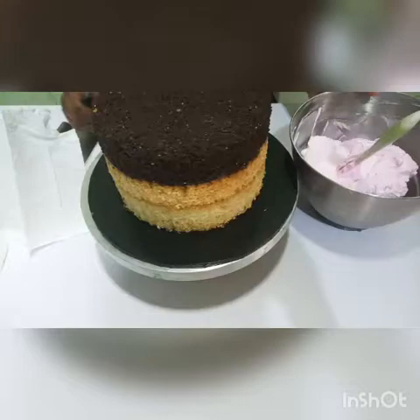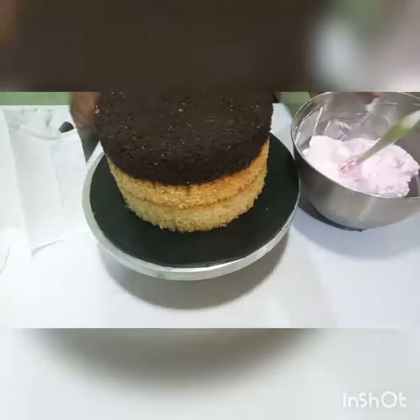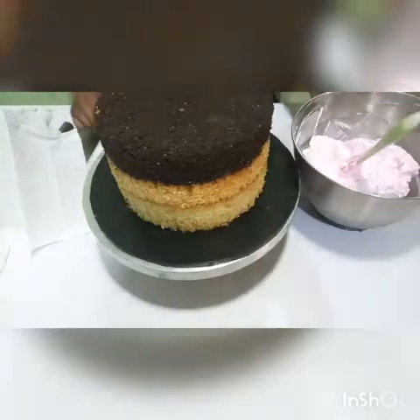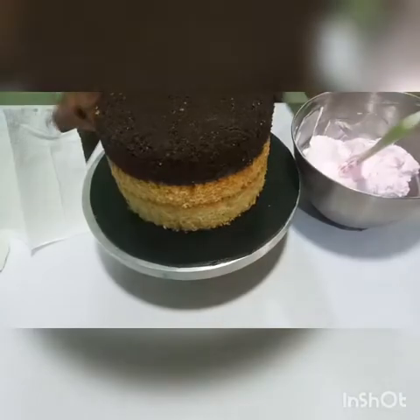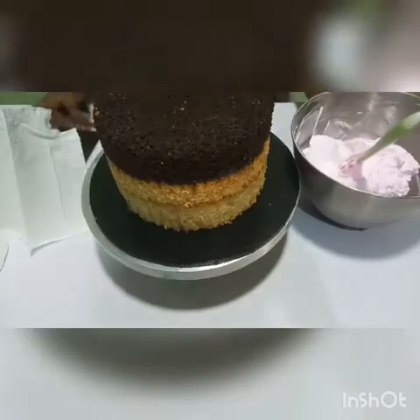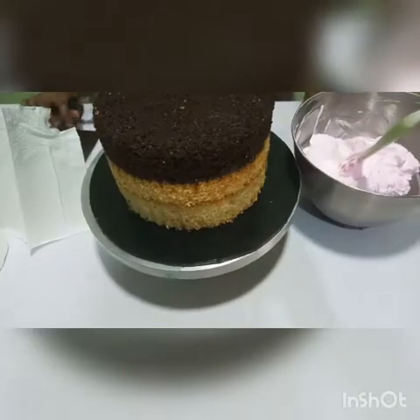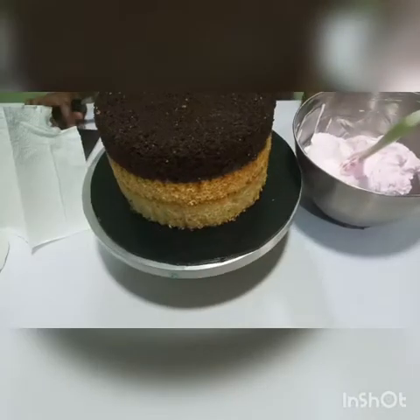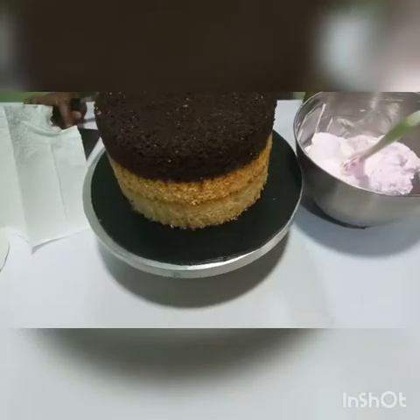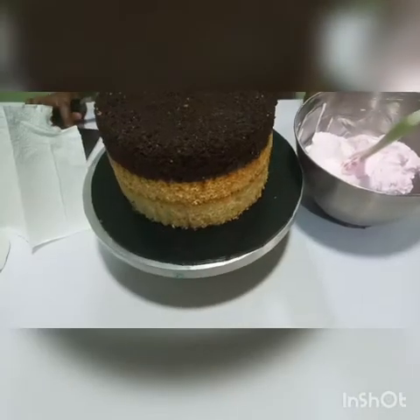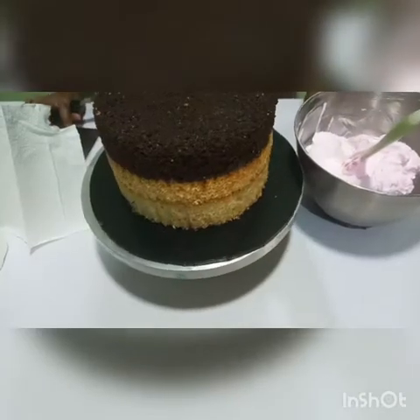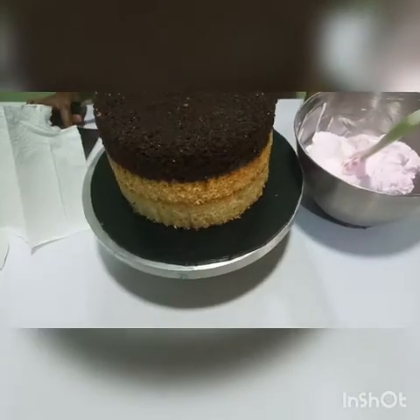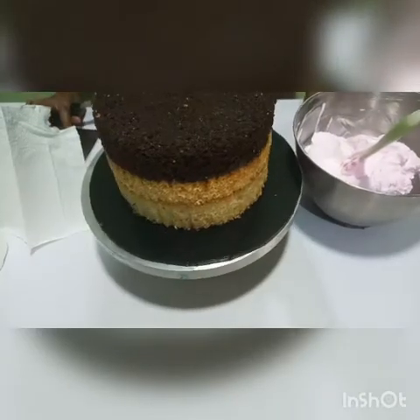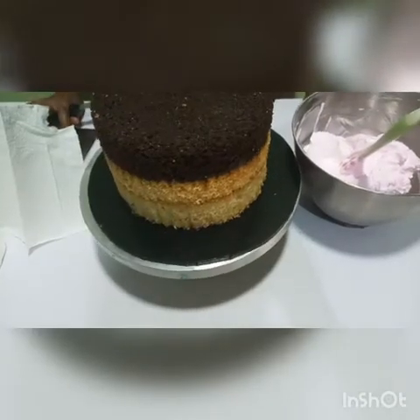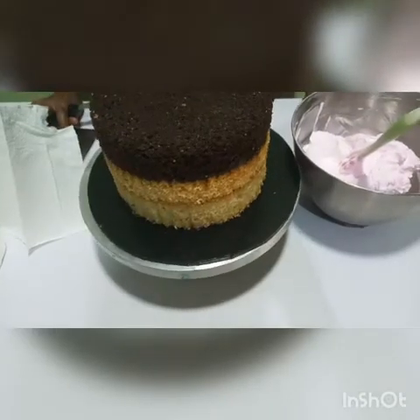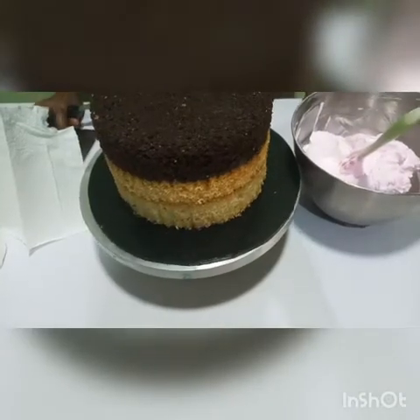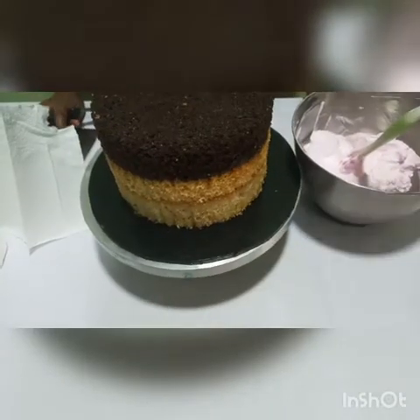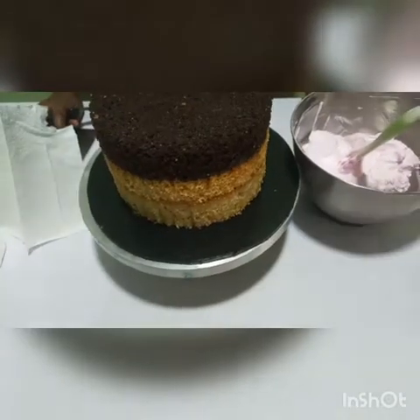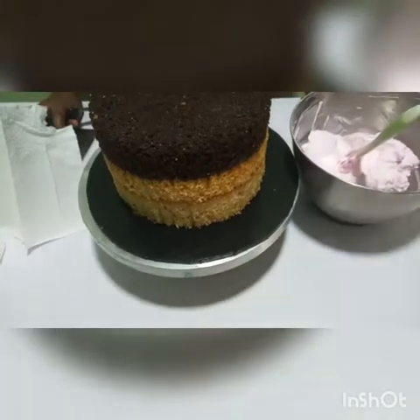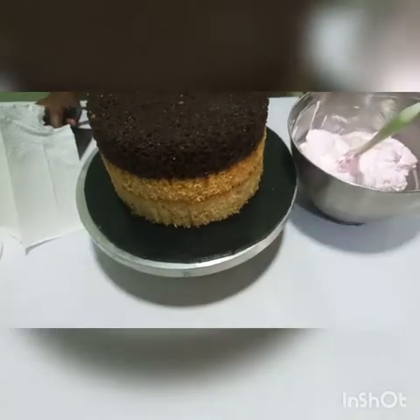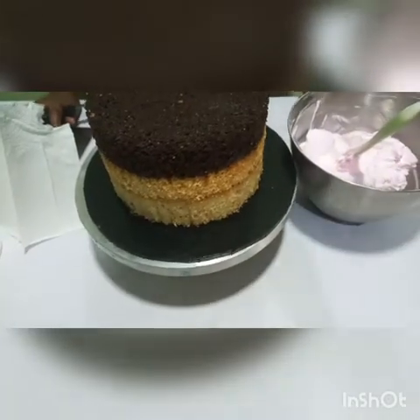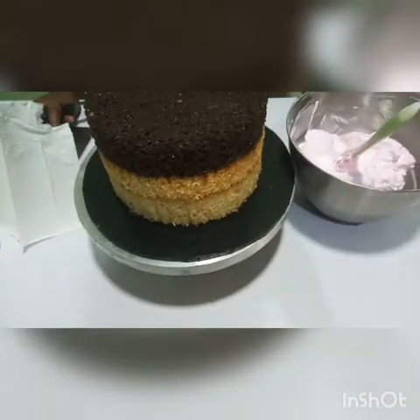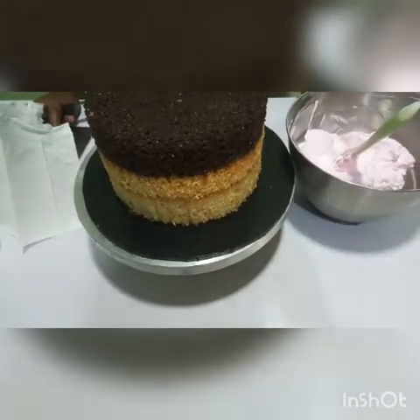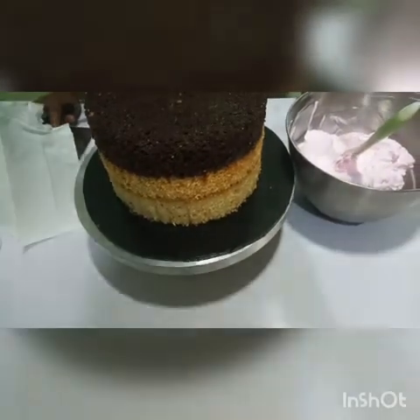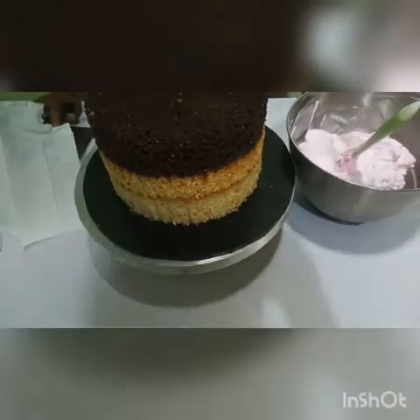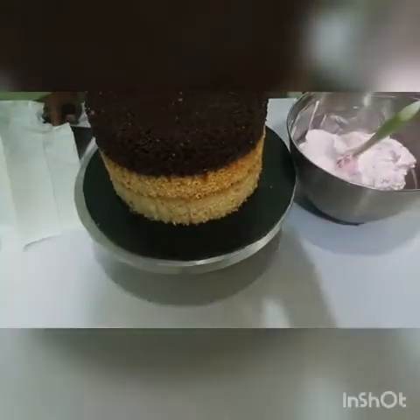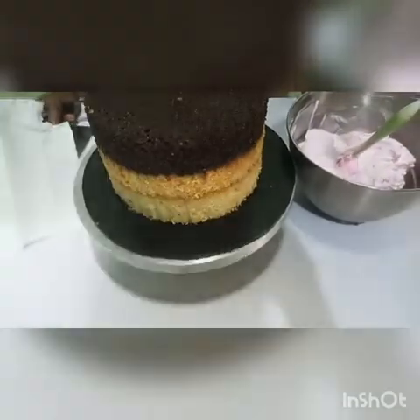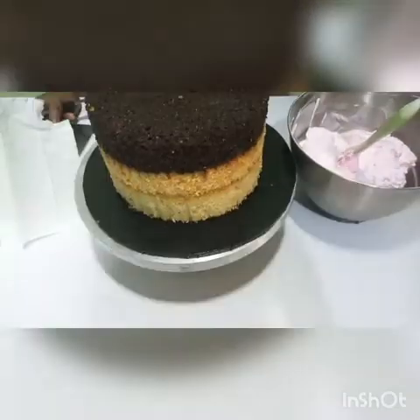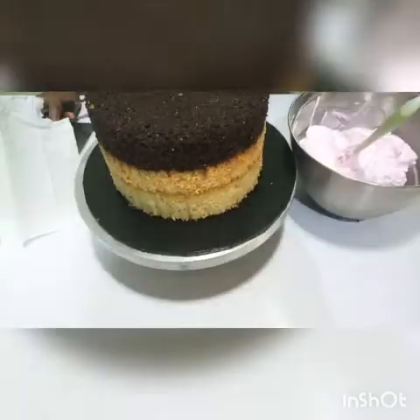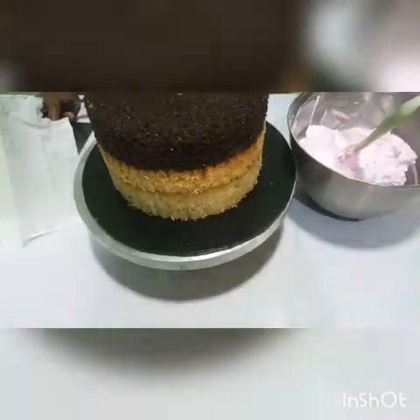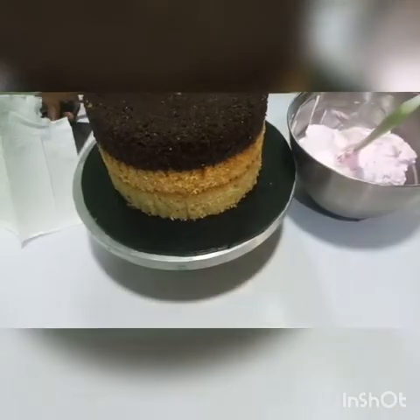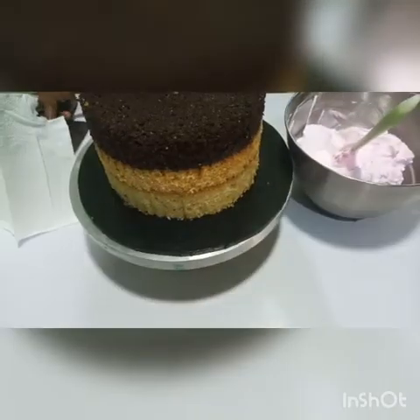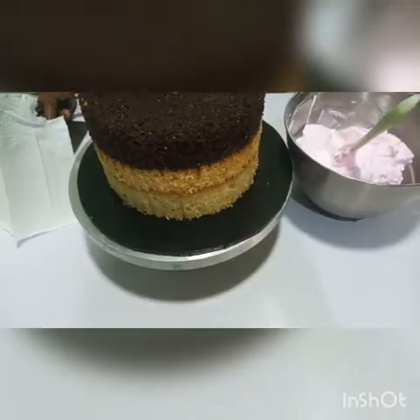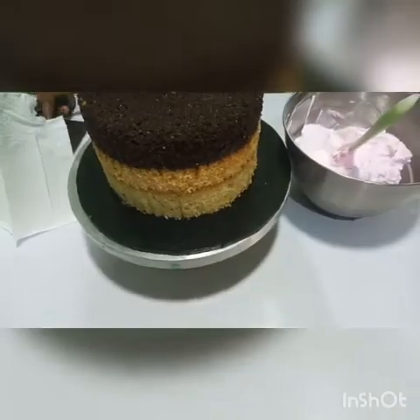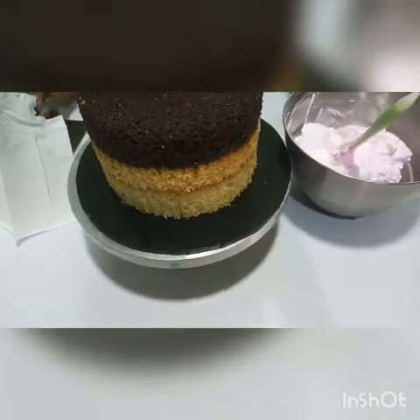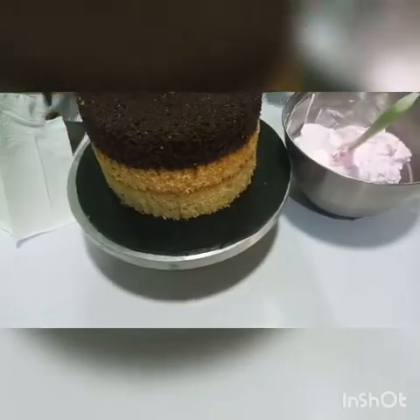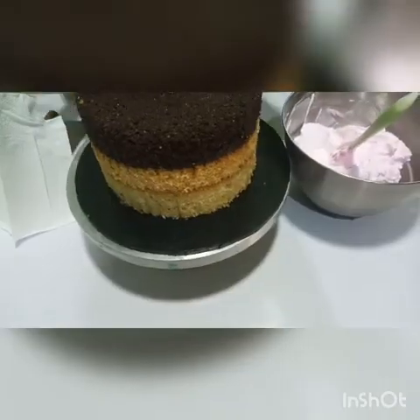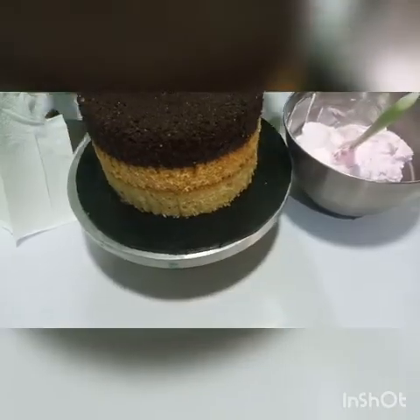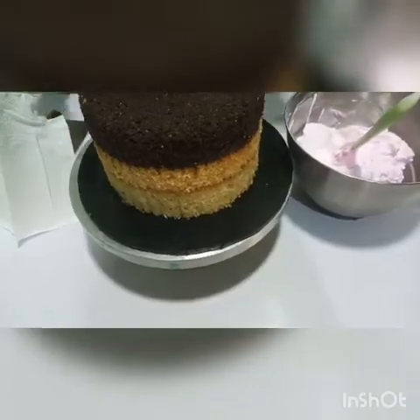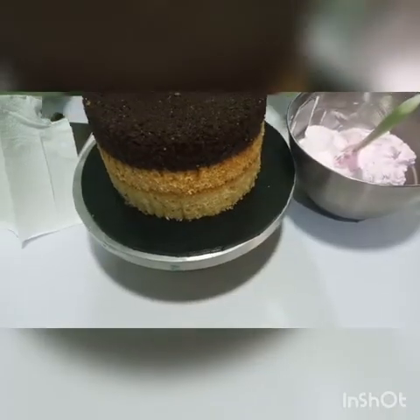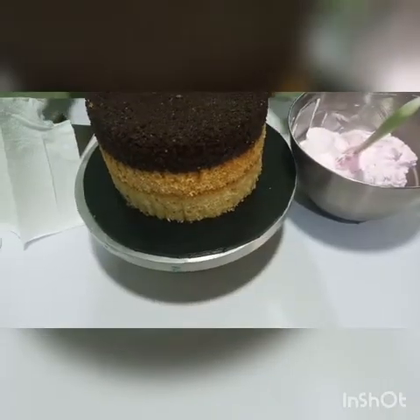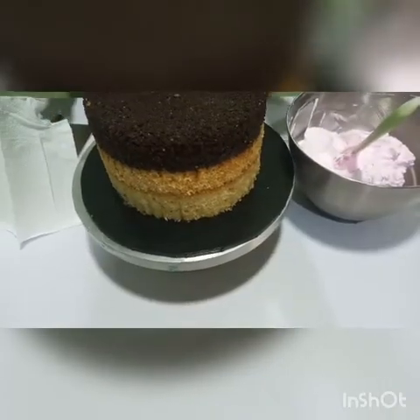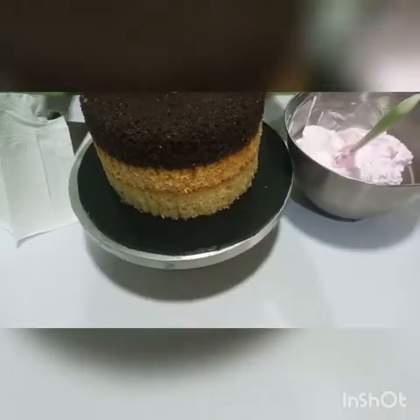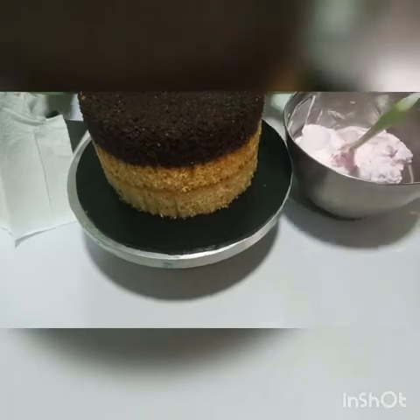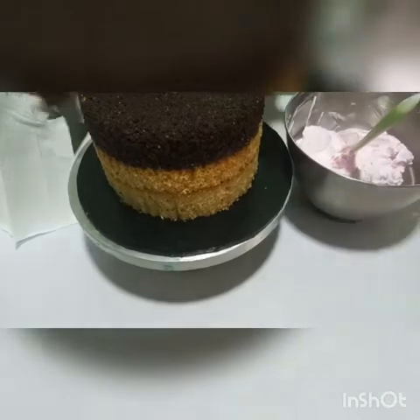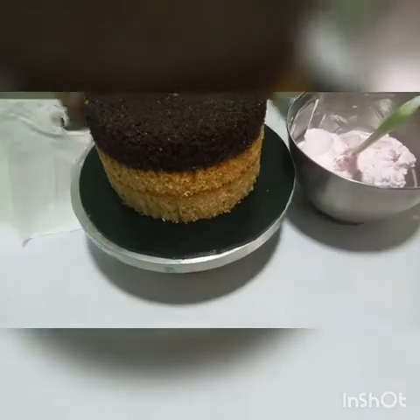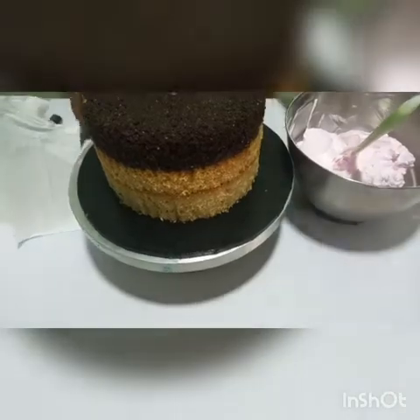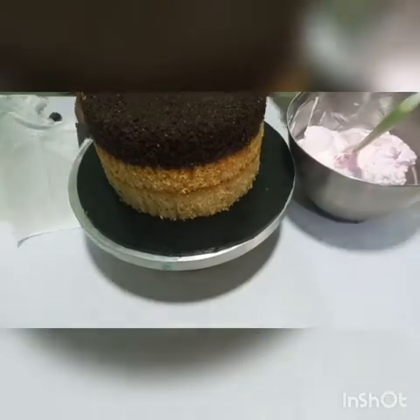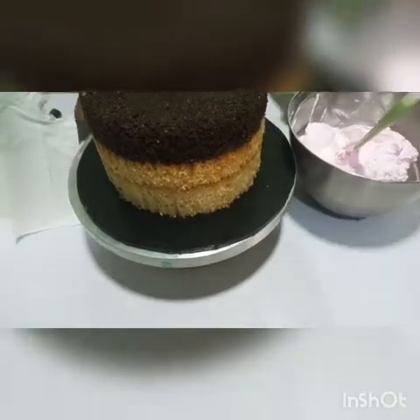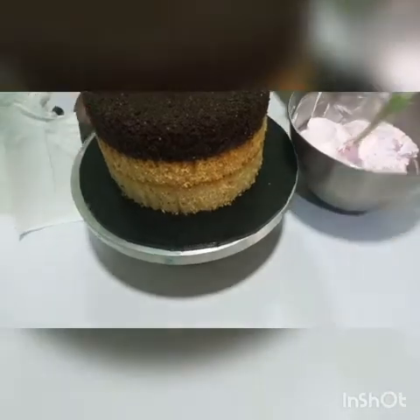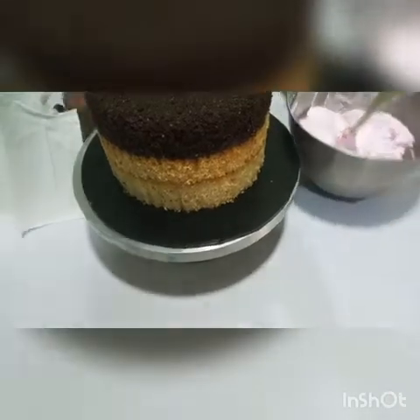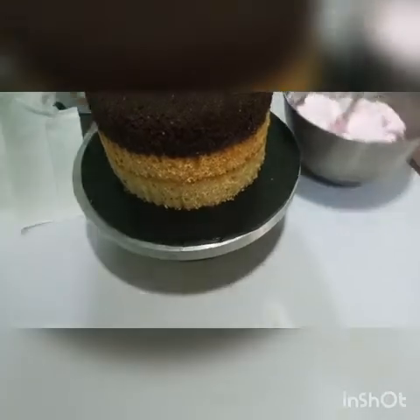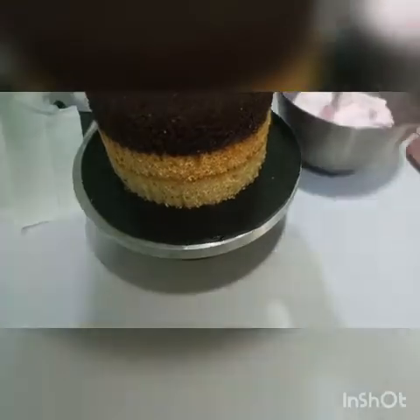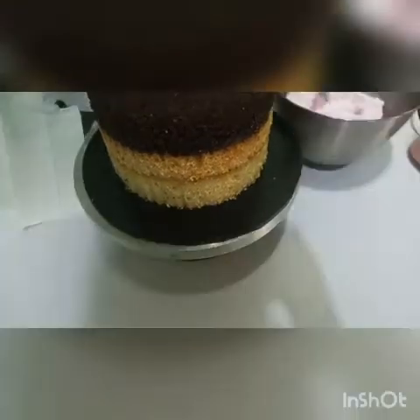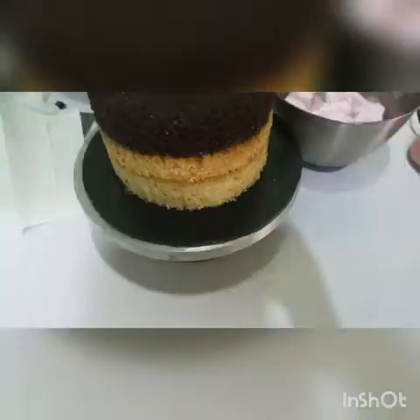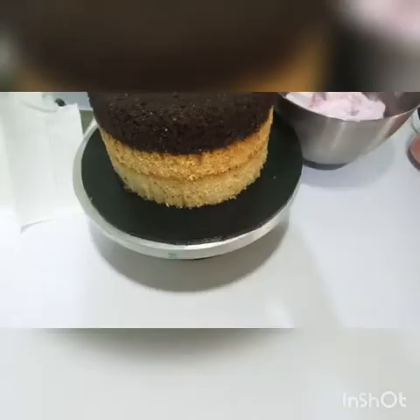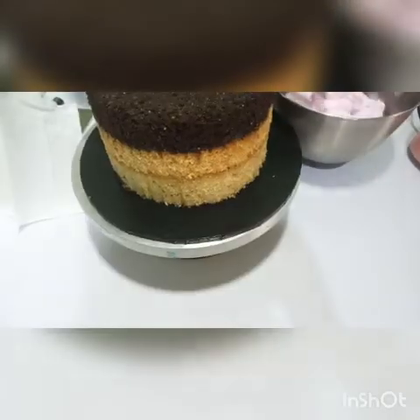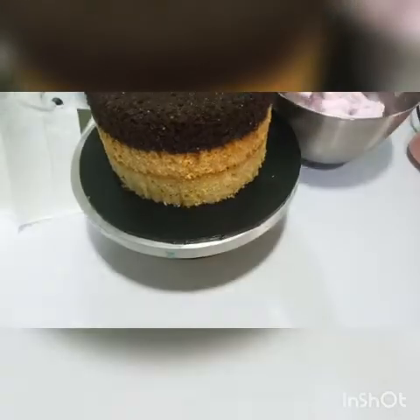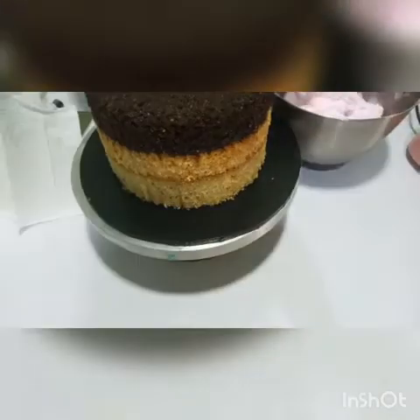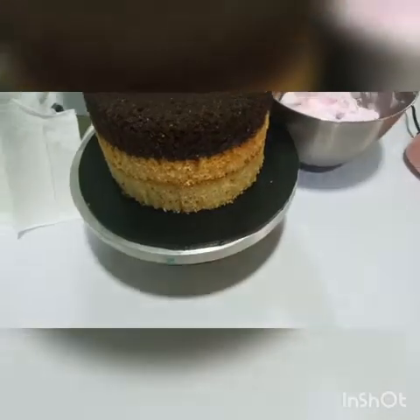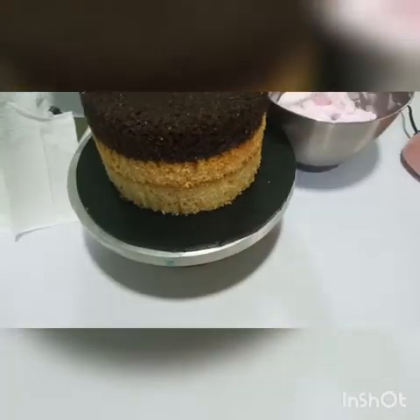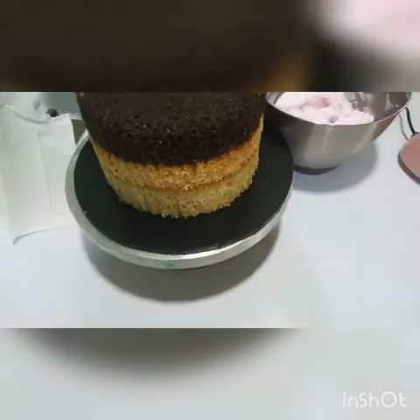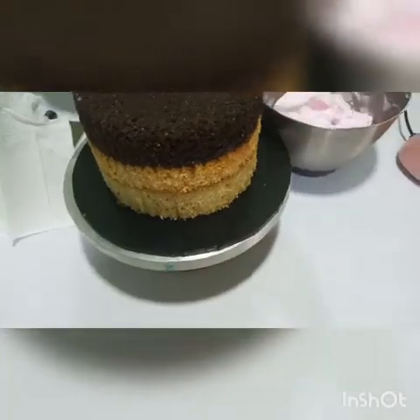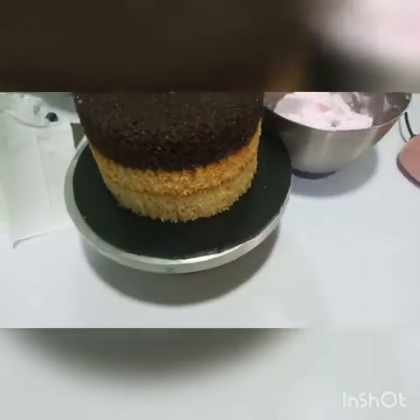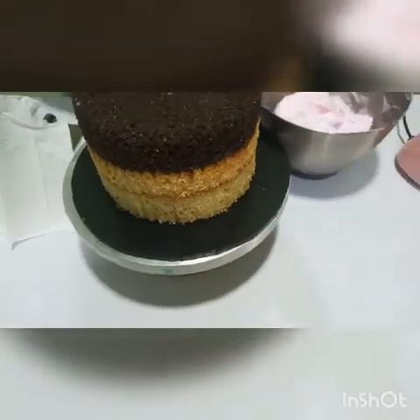I'll be showing you how to cover your cake in whipped cream. This is how I cover mine. Let's start.